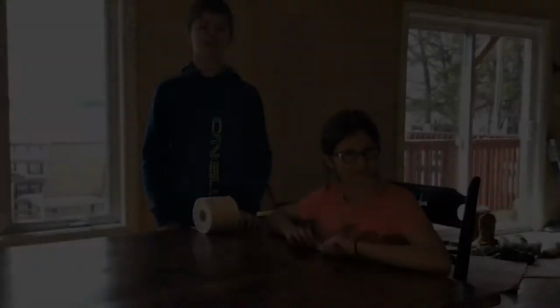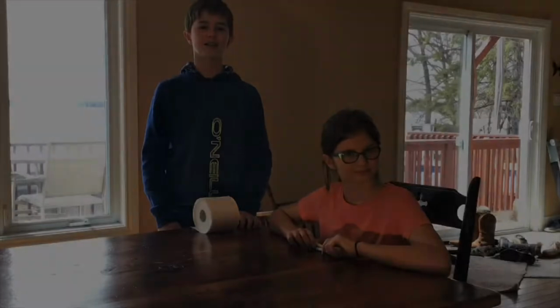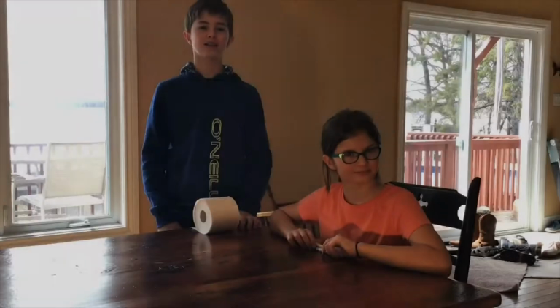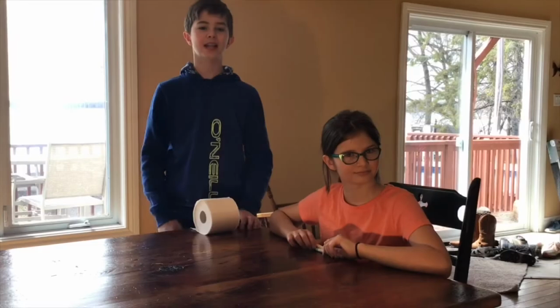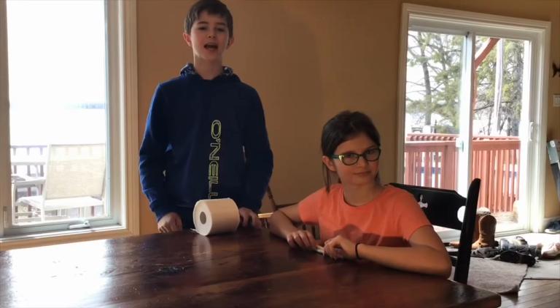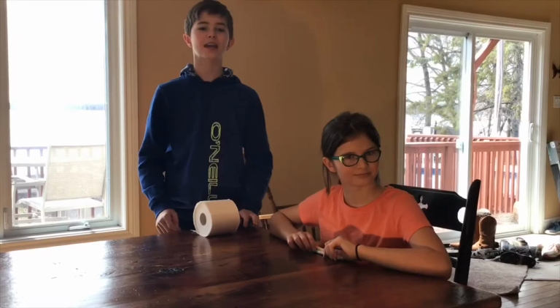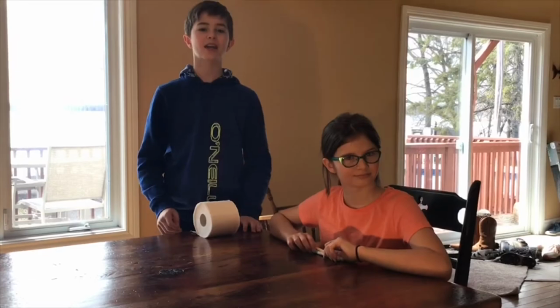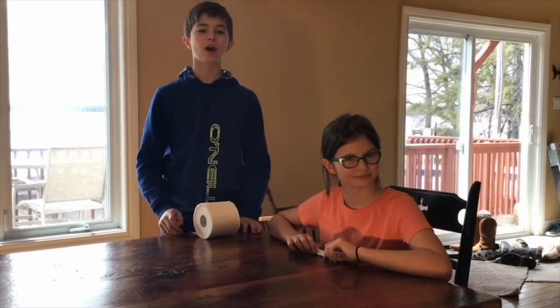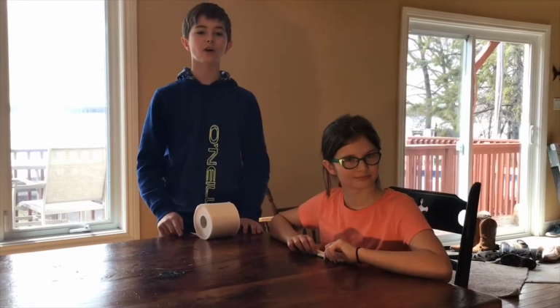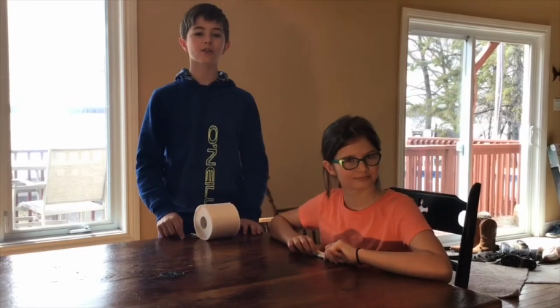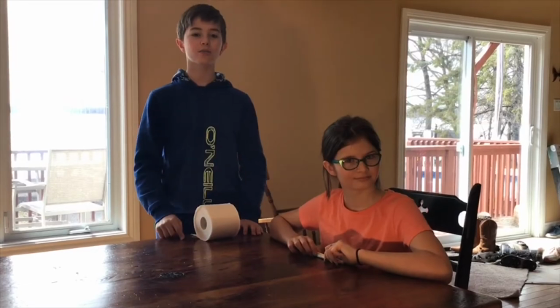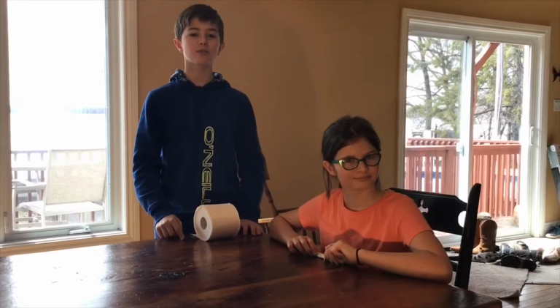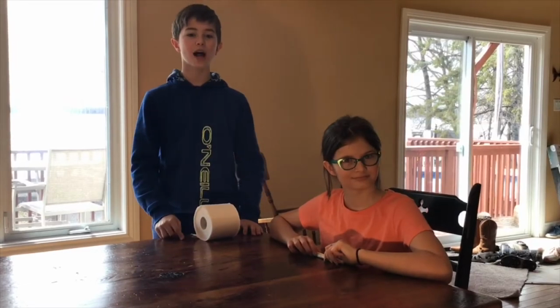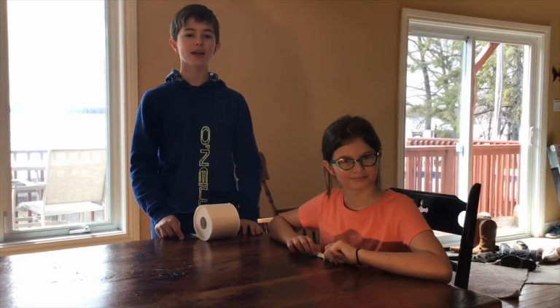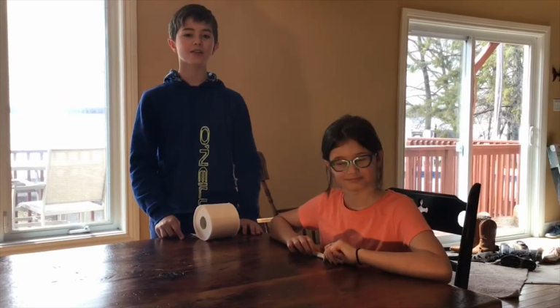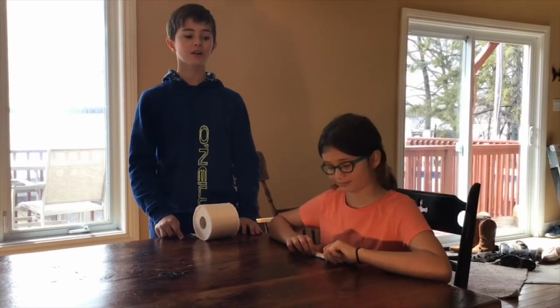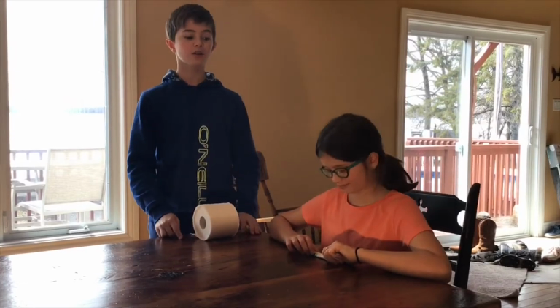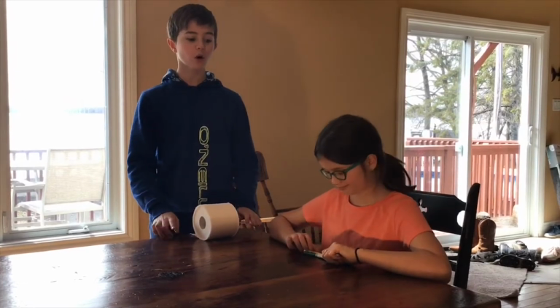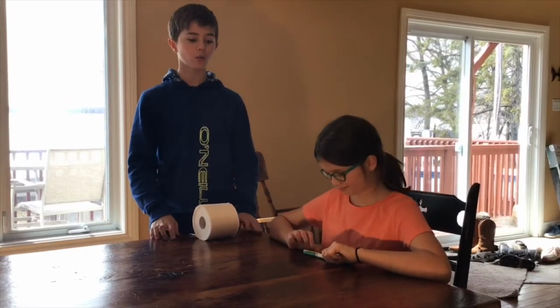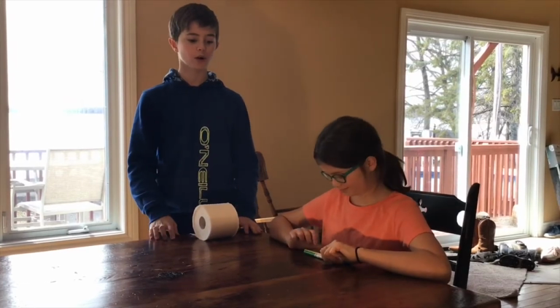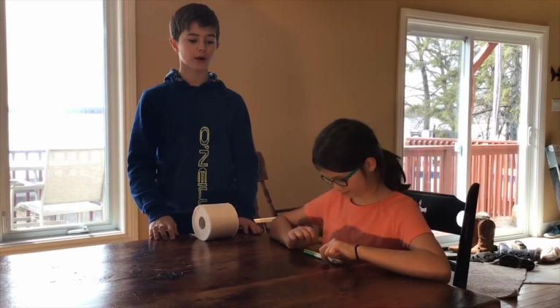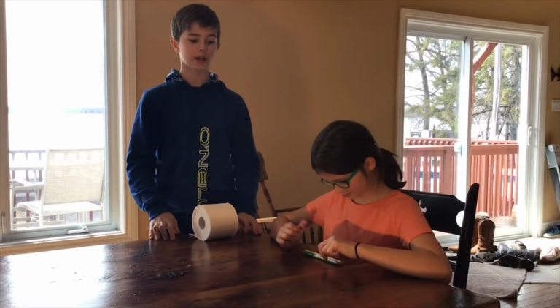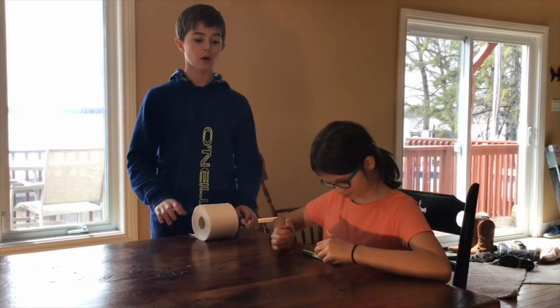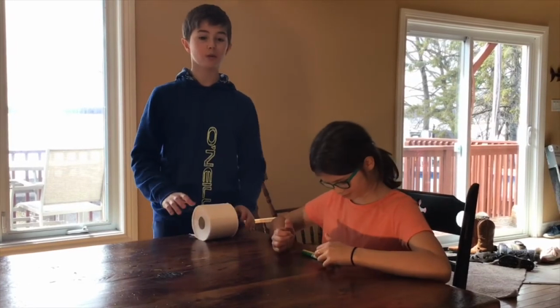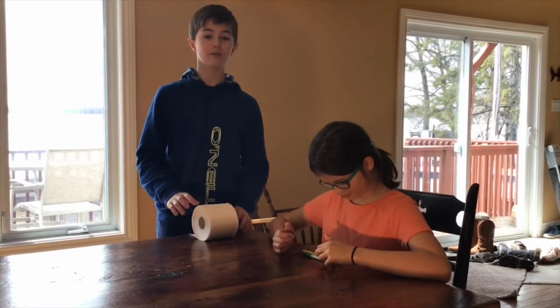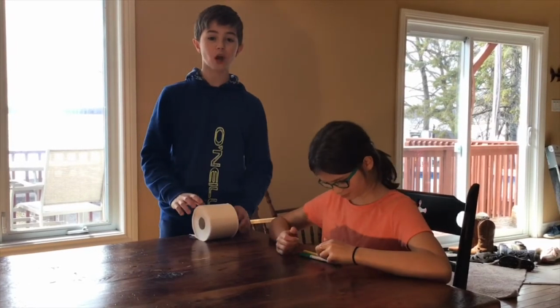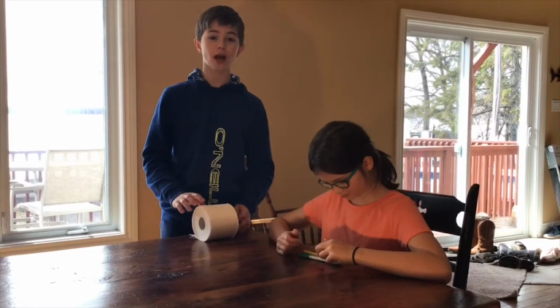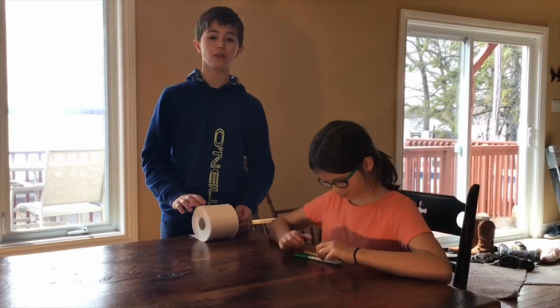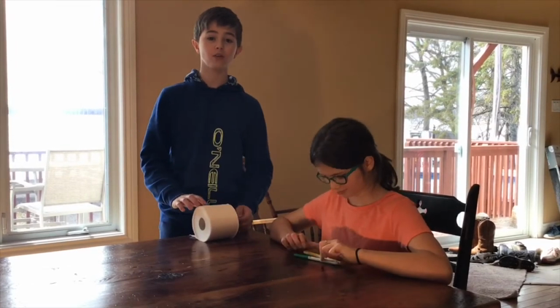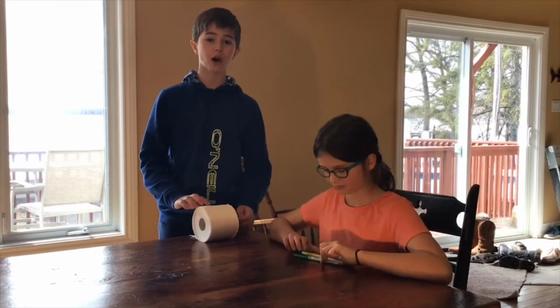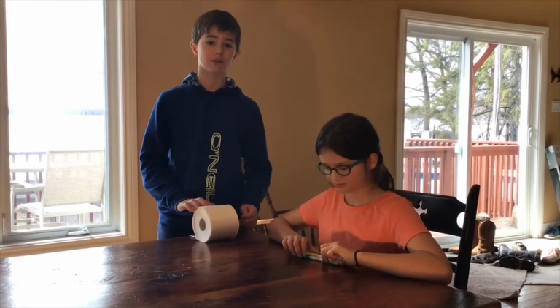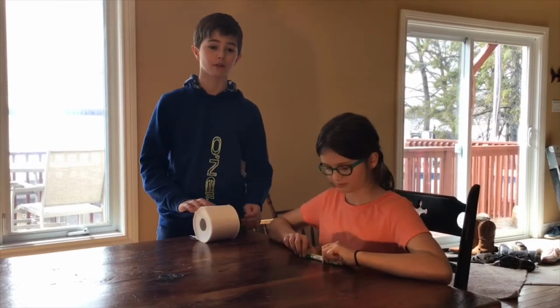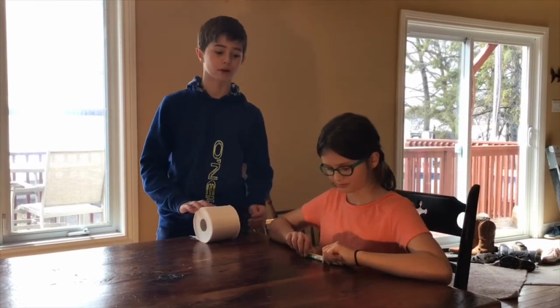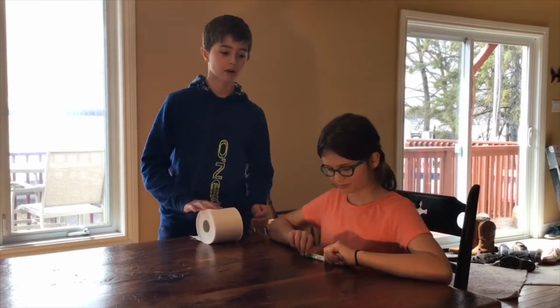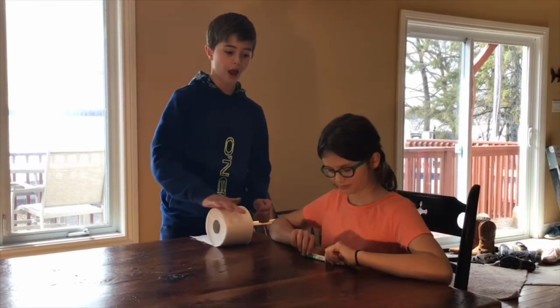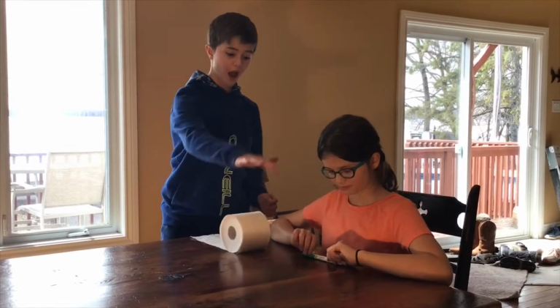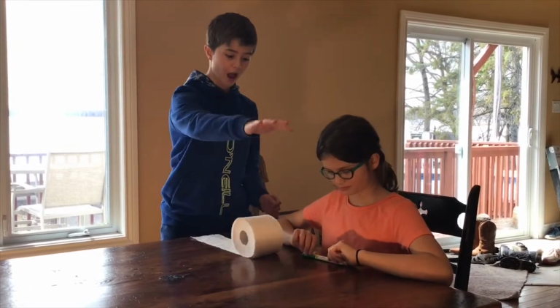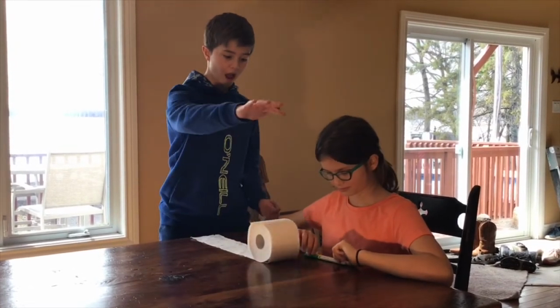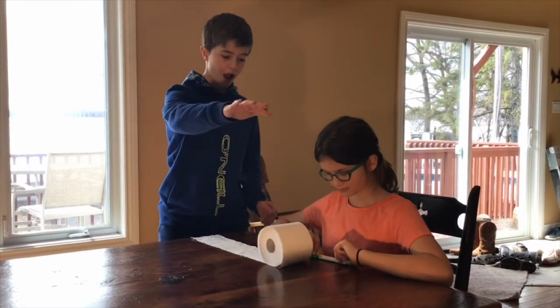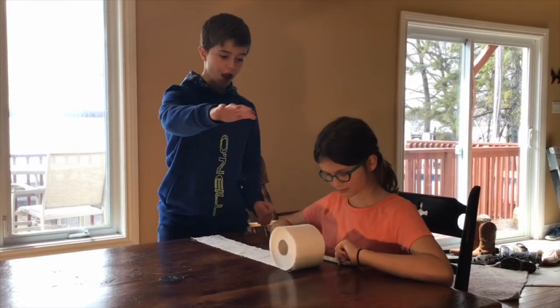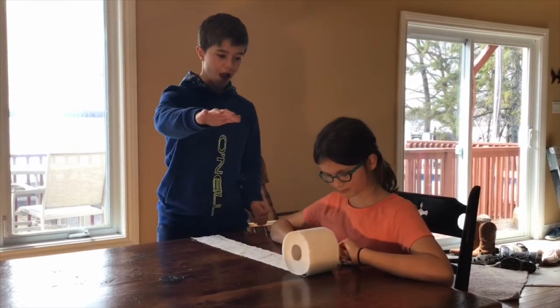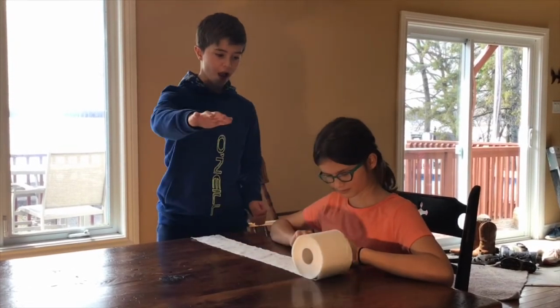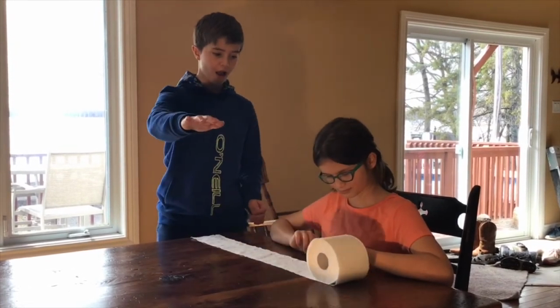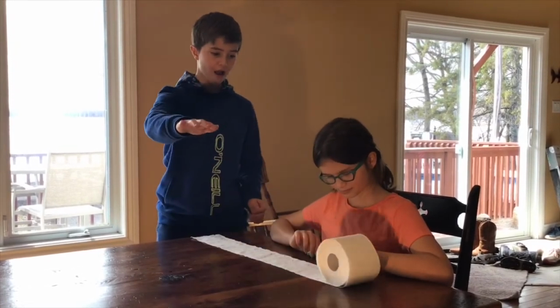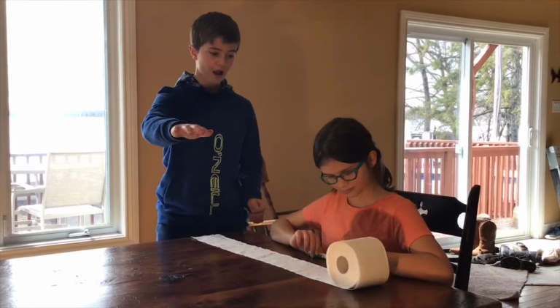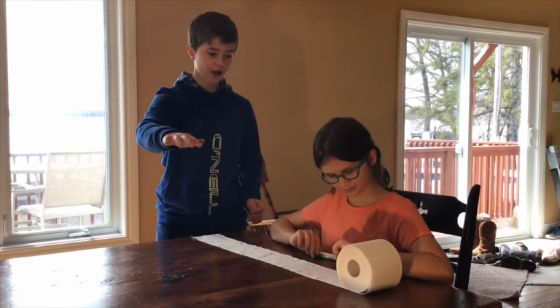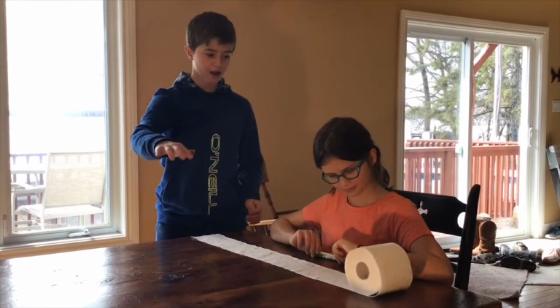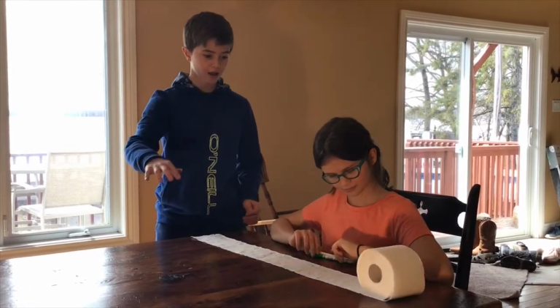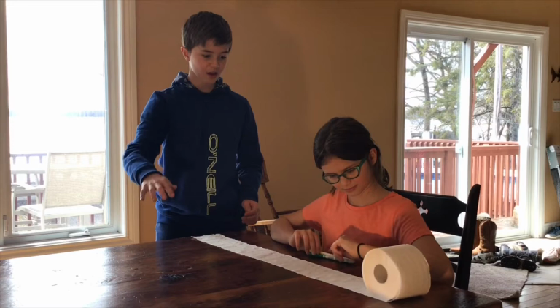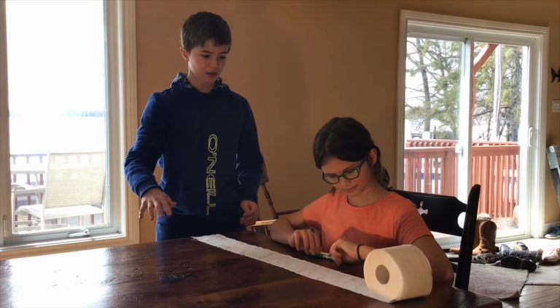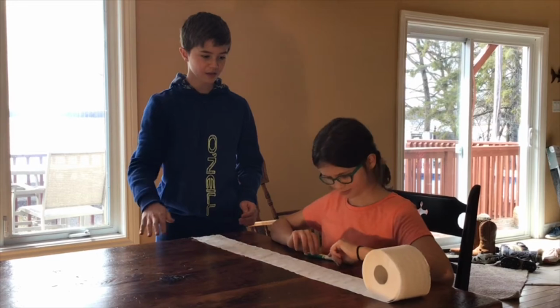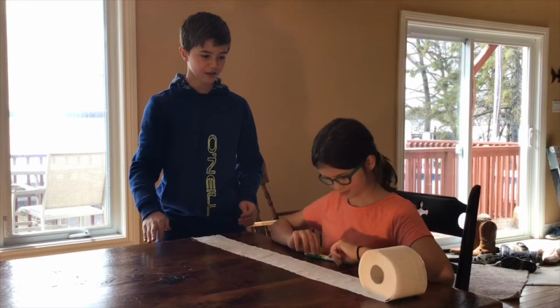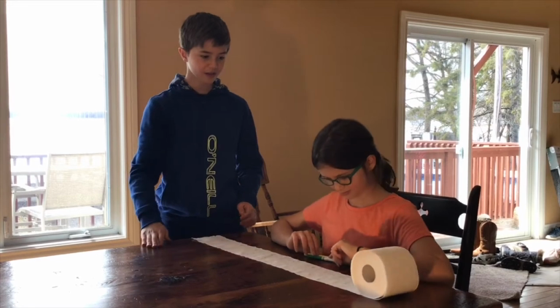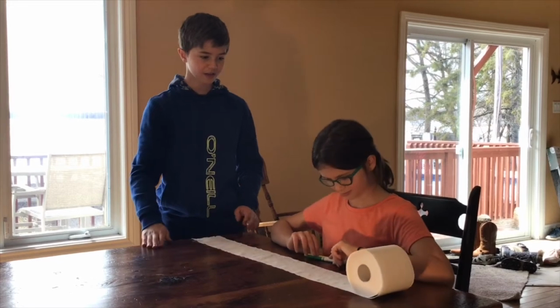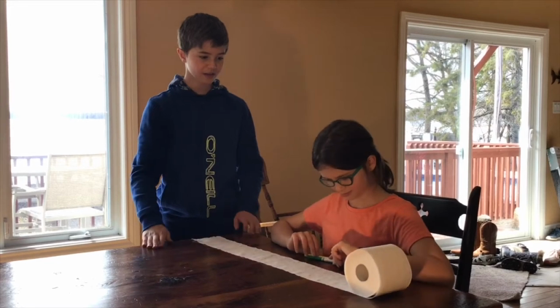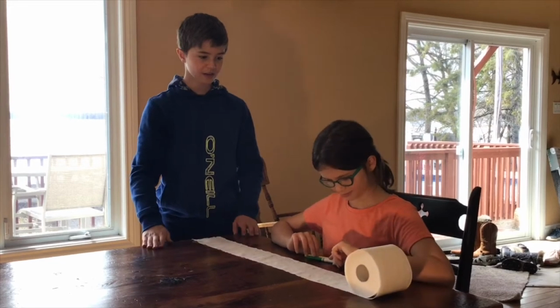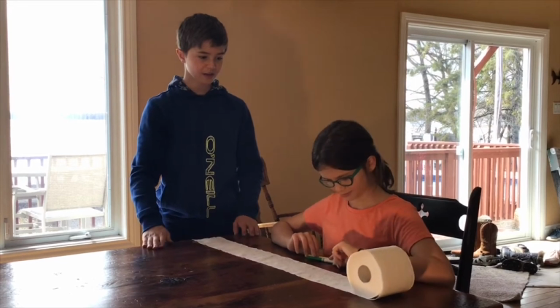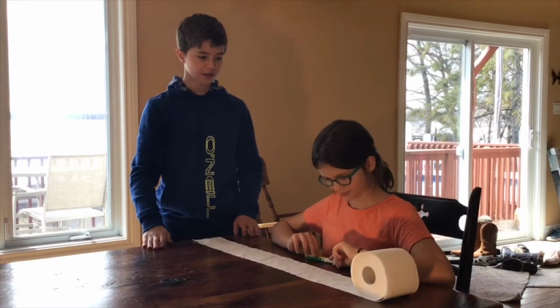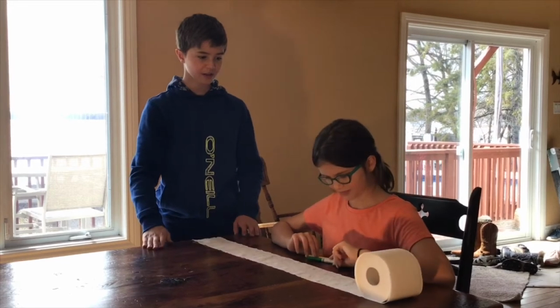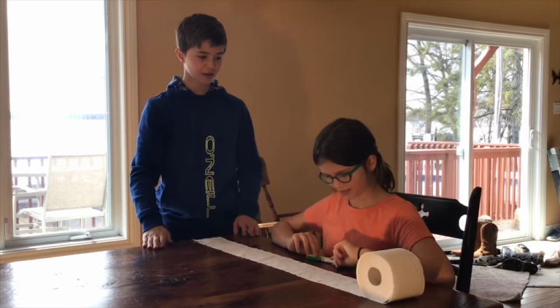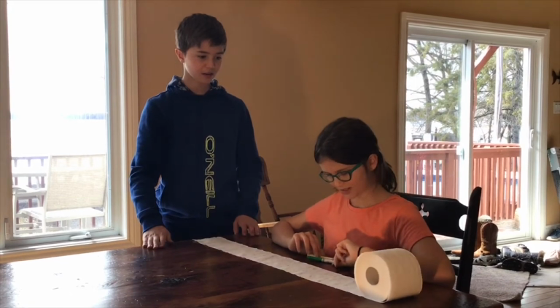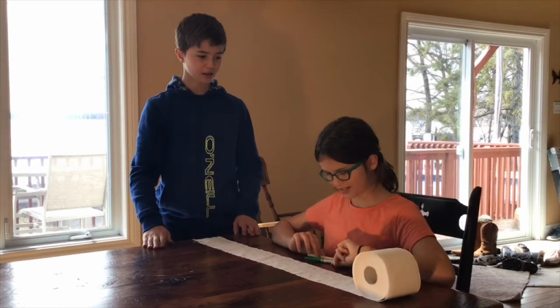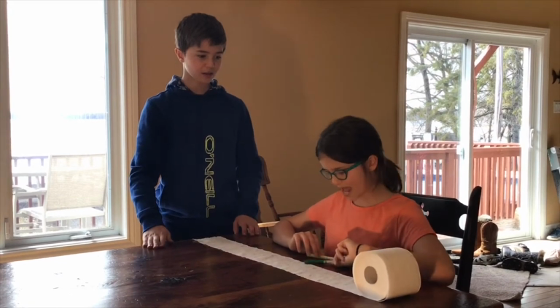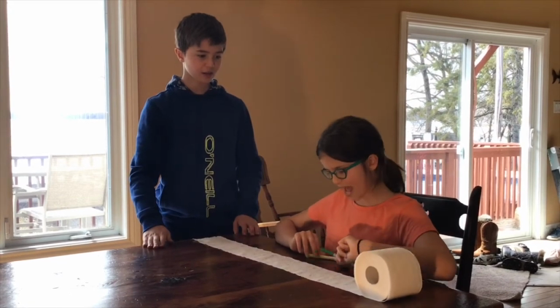Lacking in art supplies? Don't worry, we've got you covered. Yes!